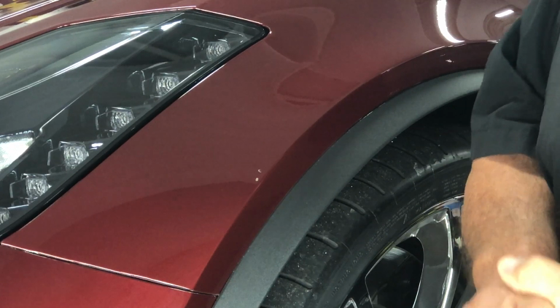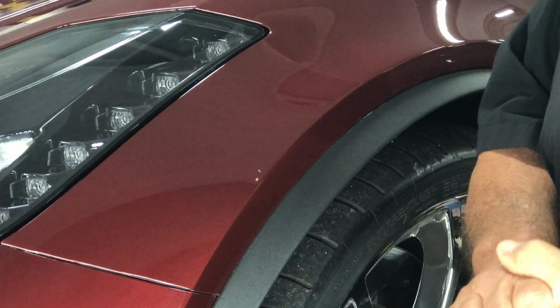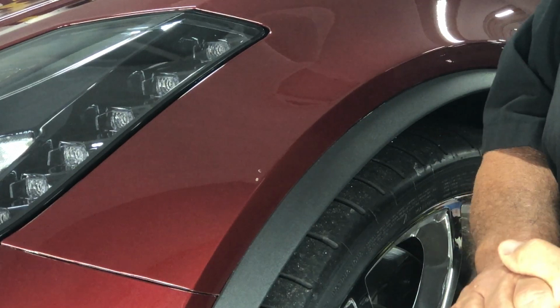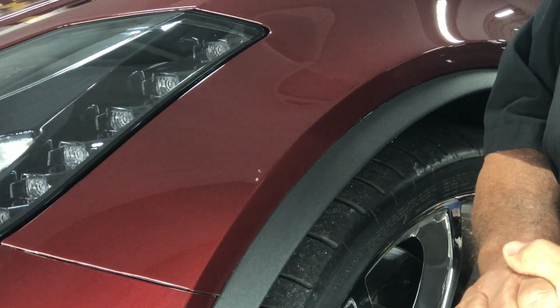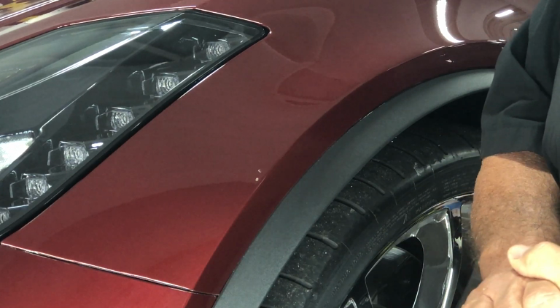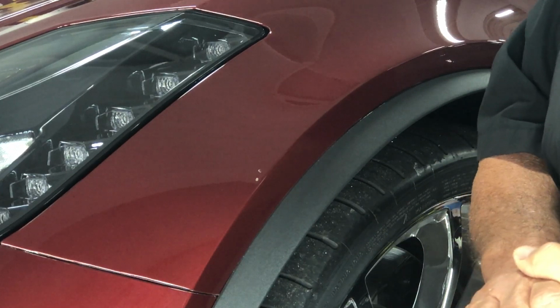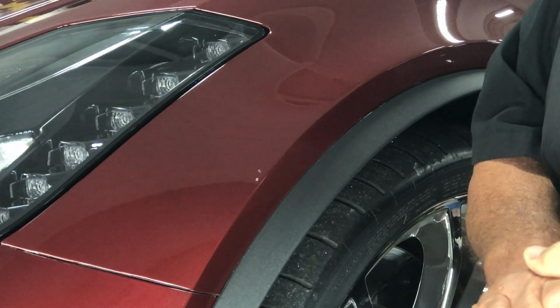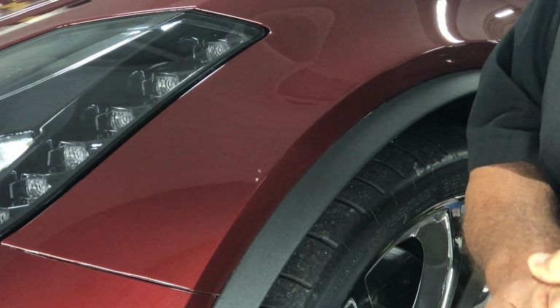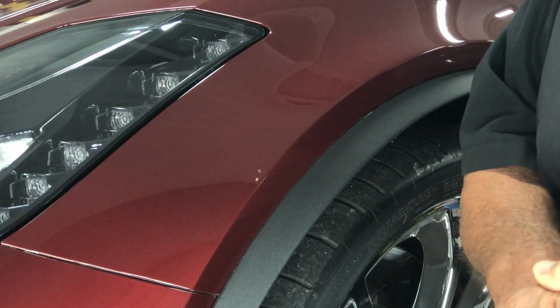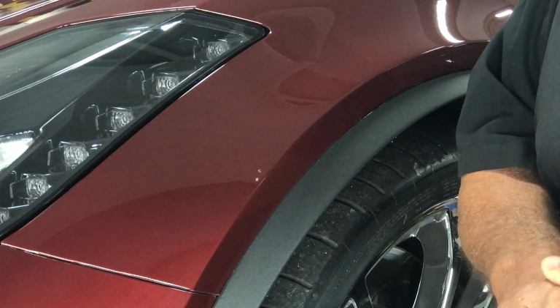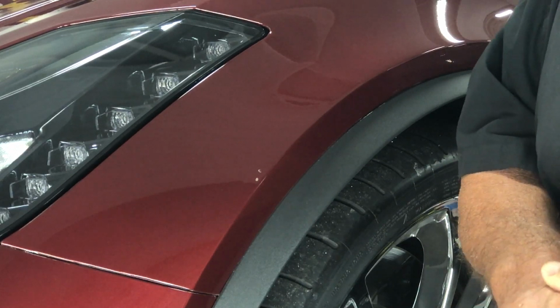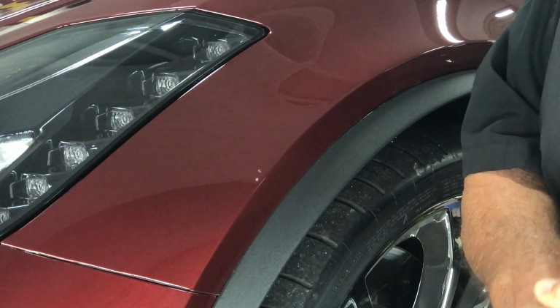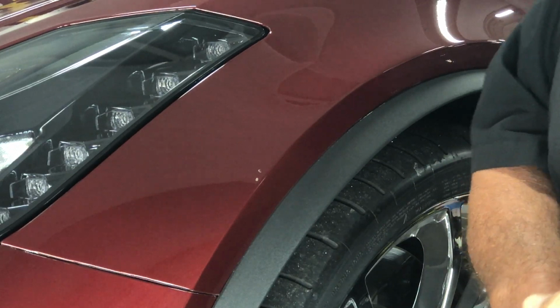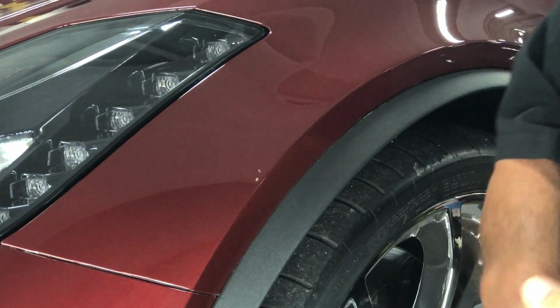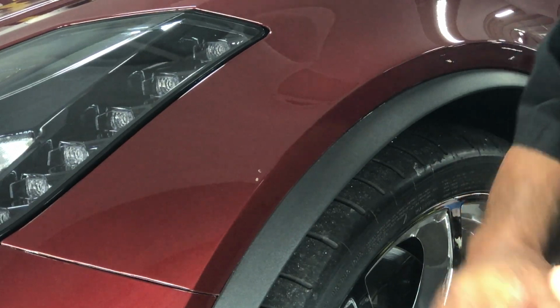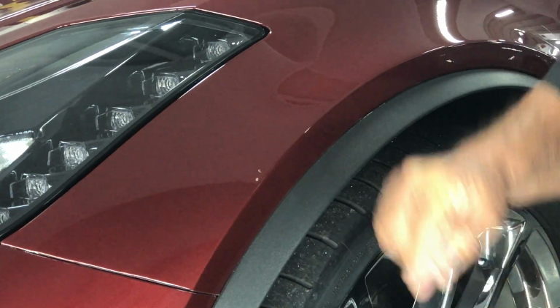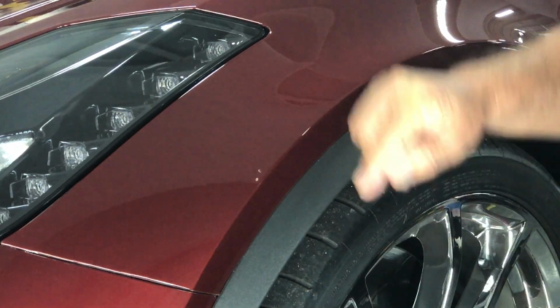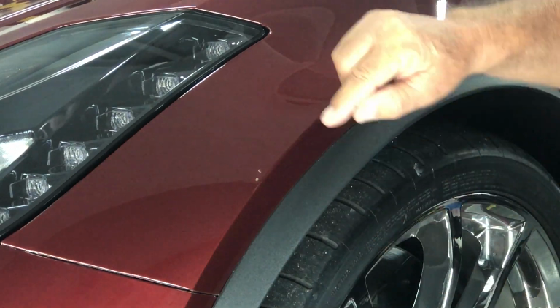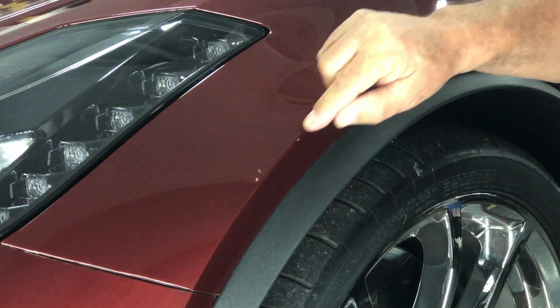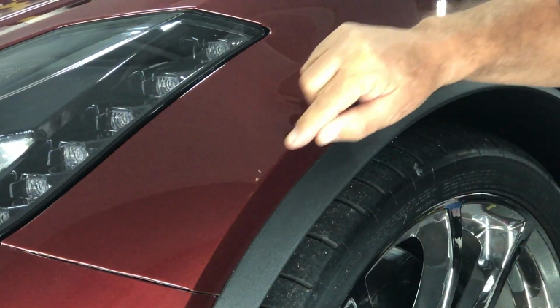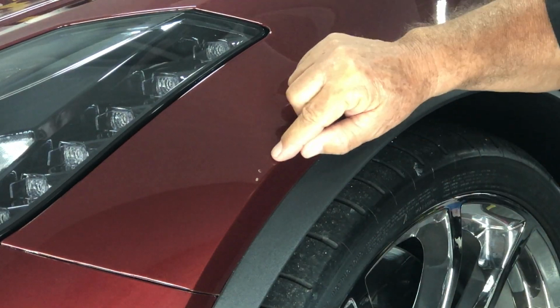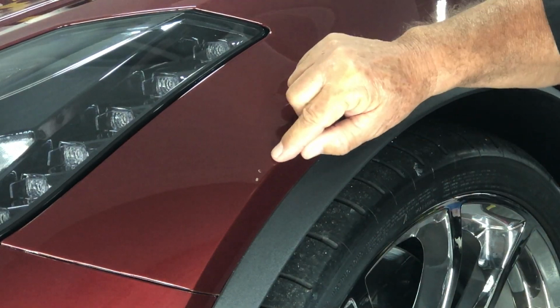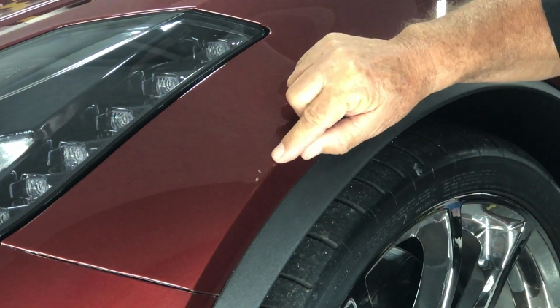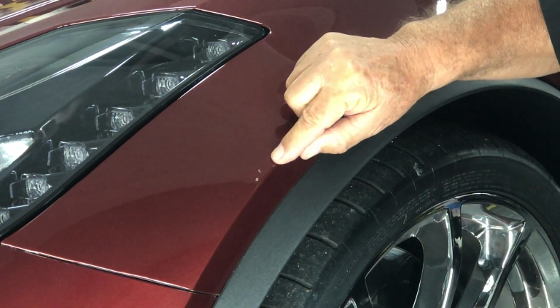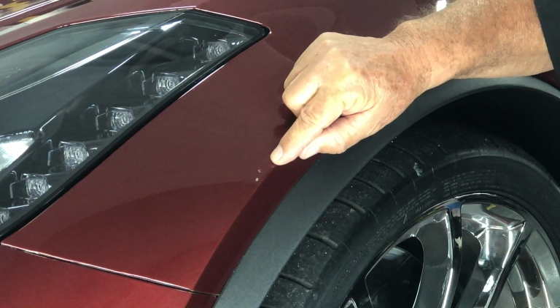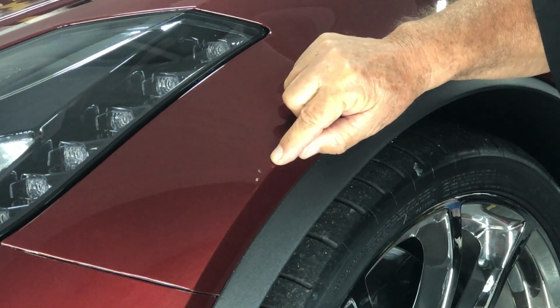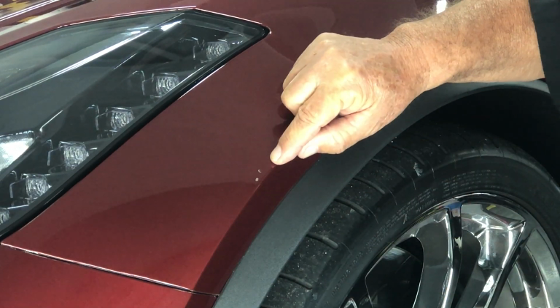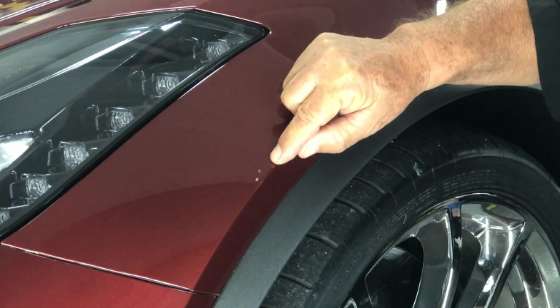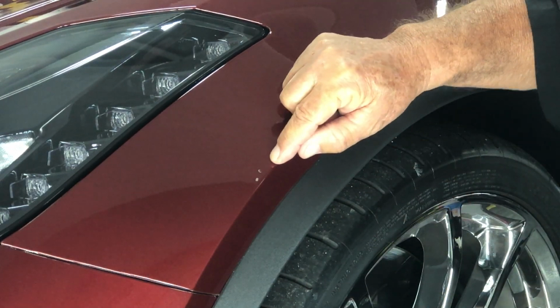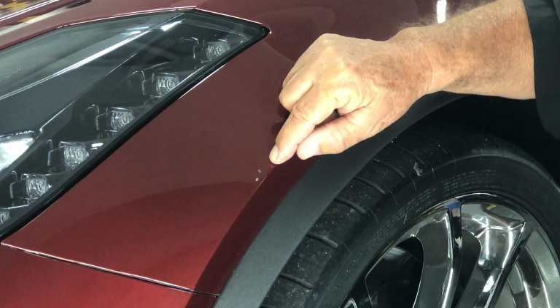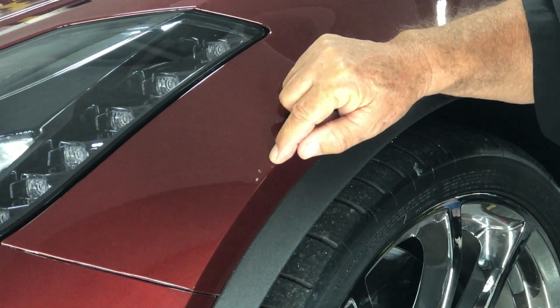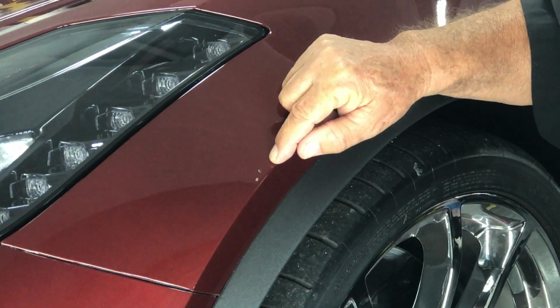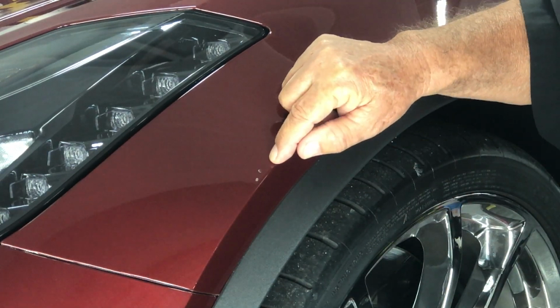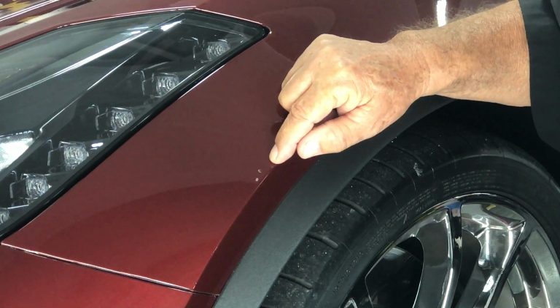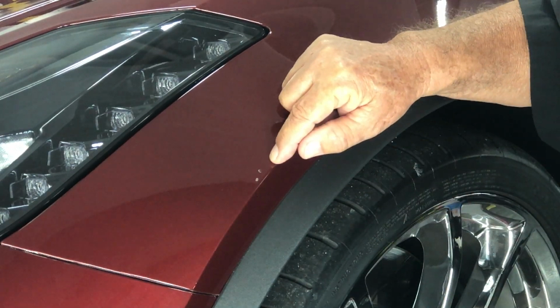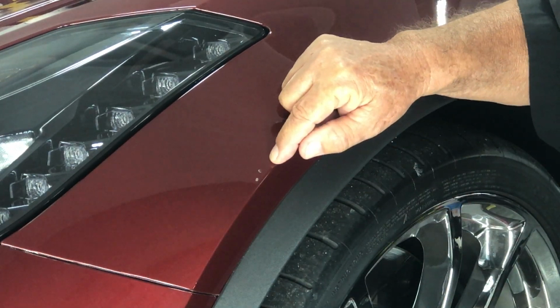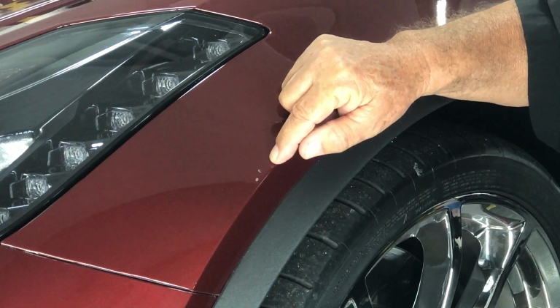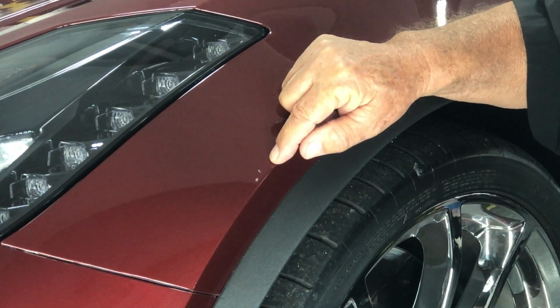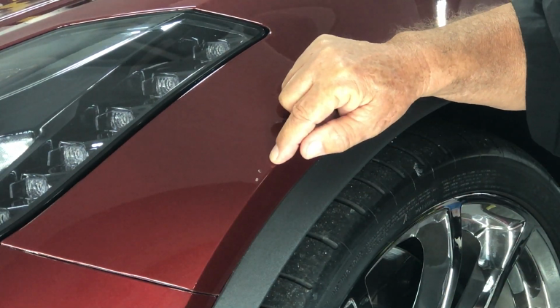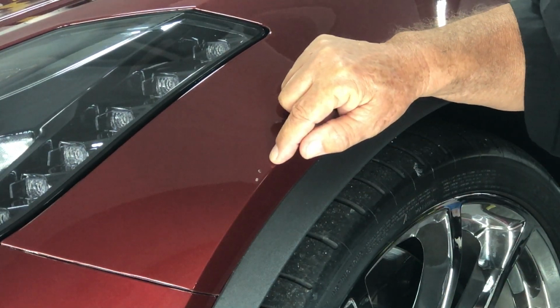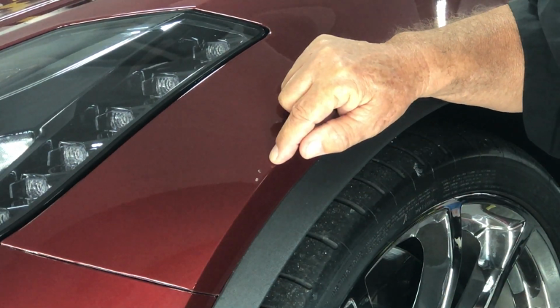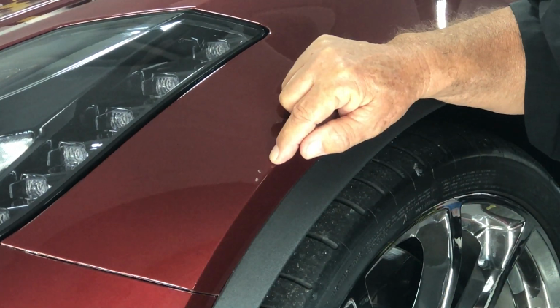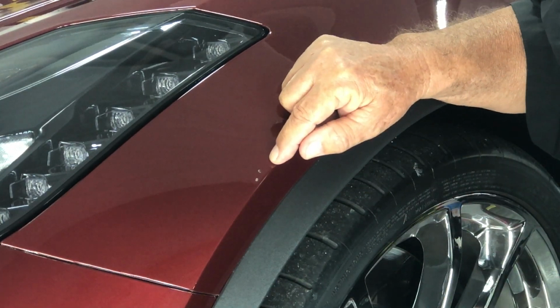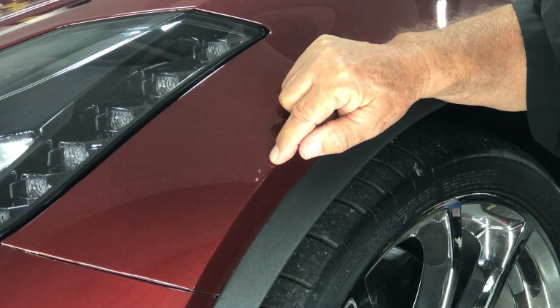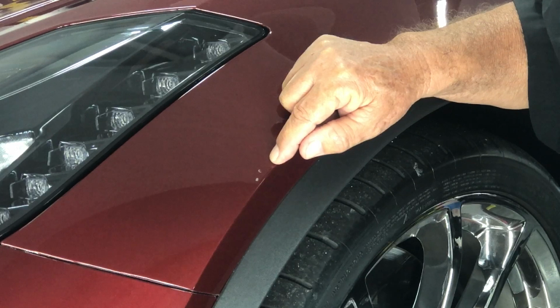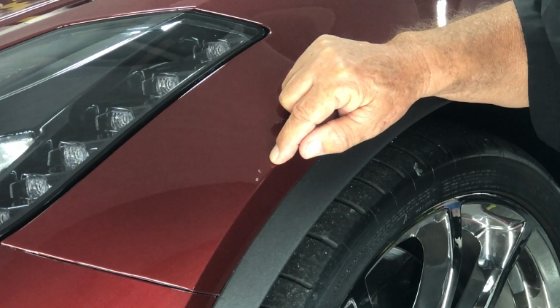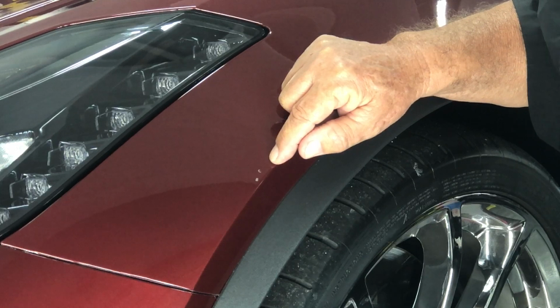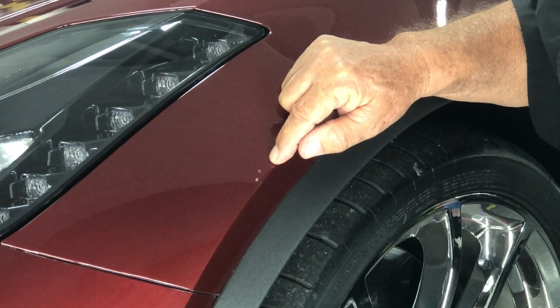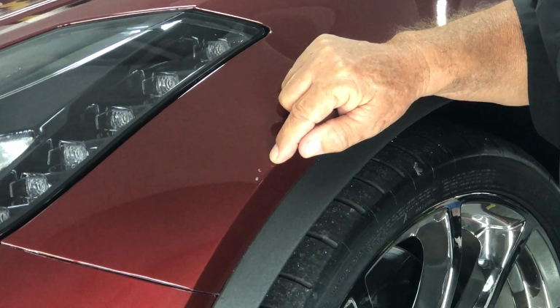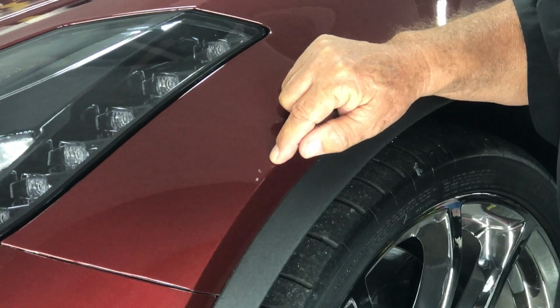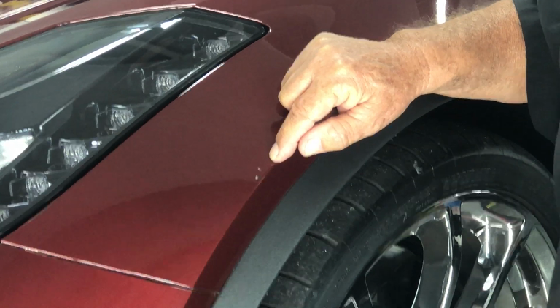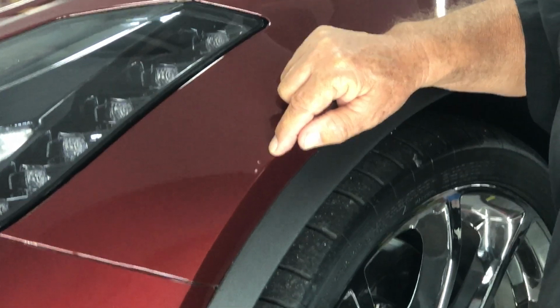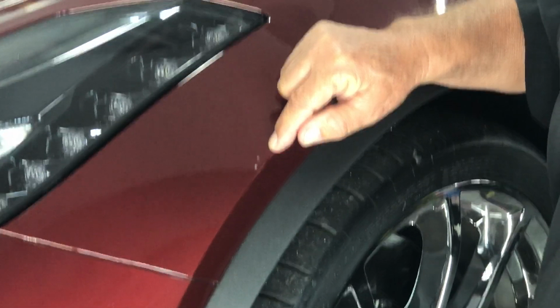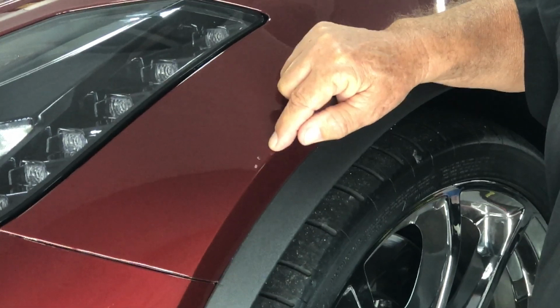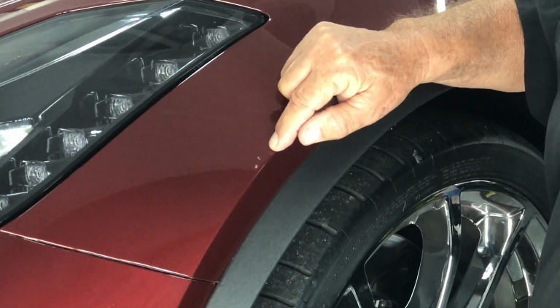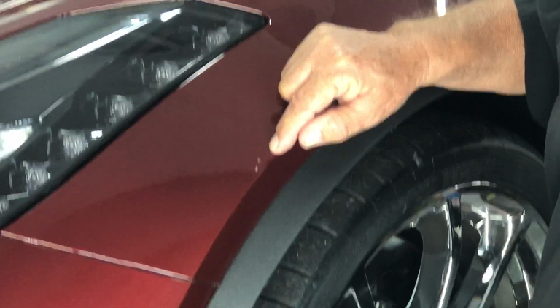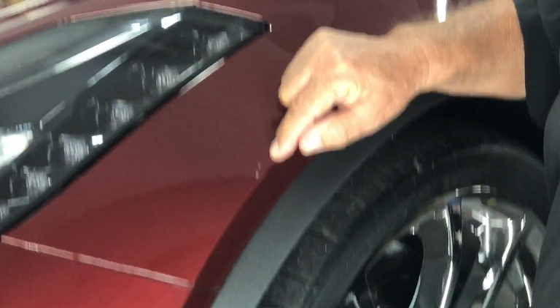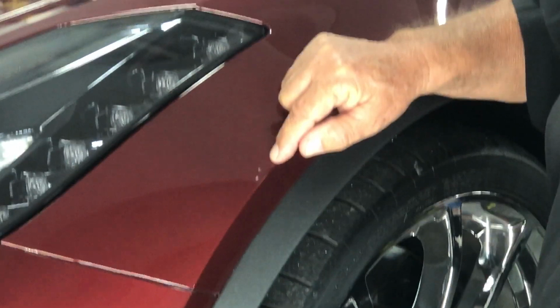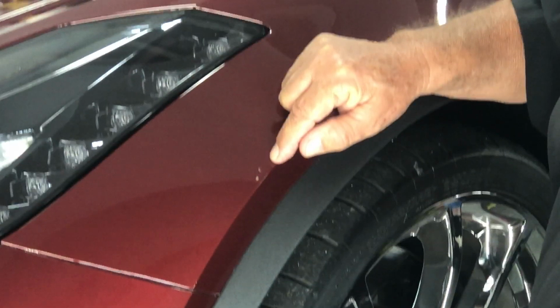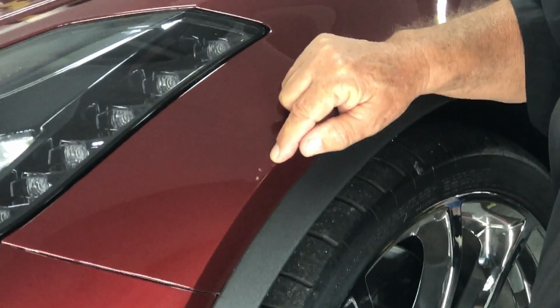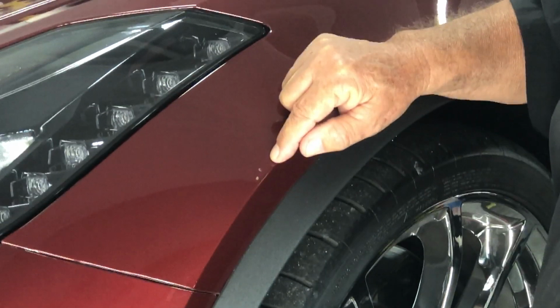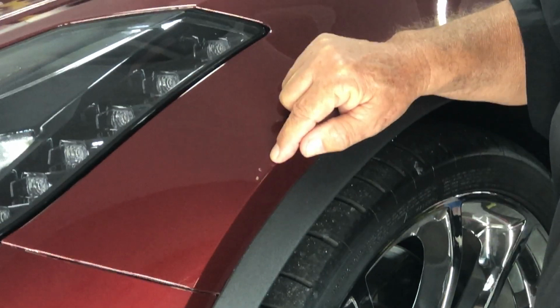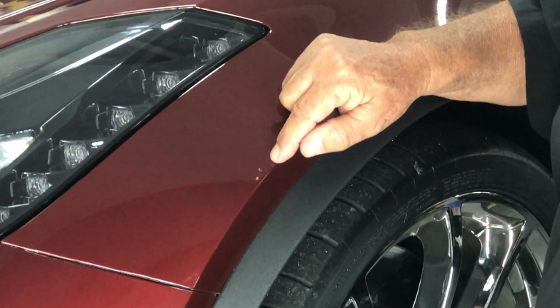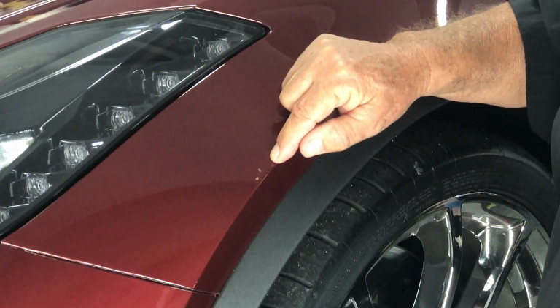I walk out and find these two big incisions in my fender. Someone dropped something on it — however,